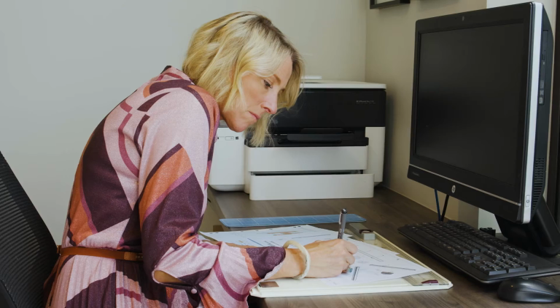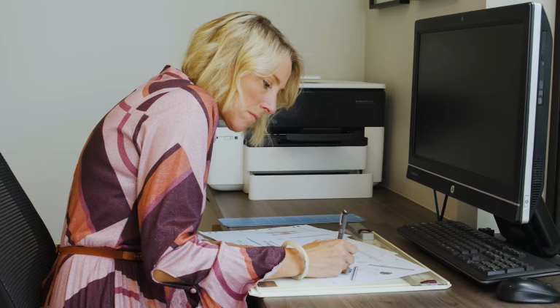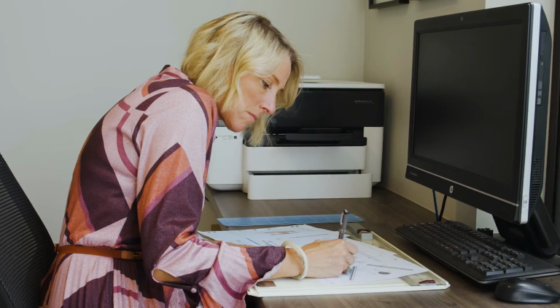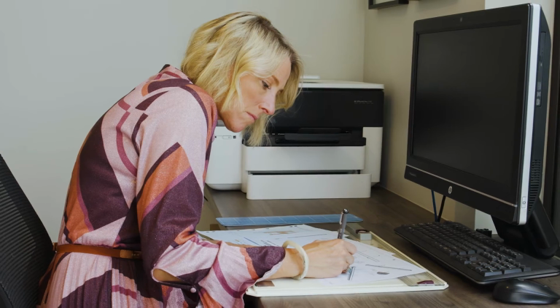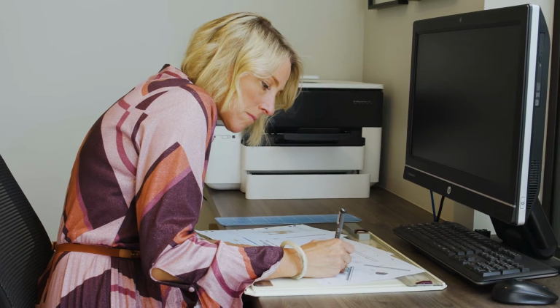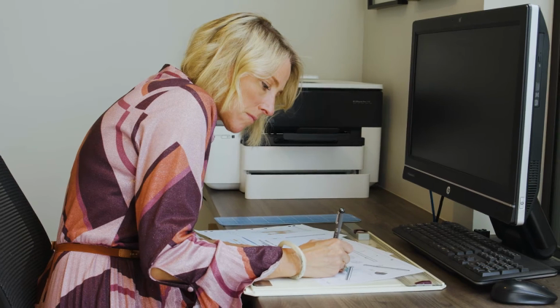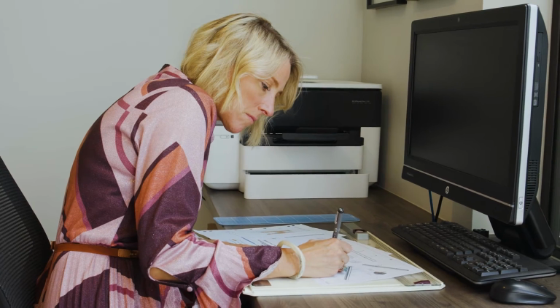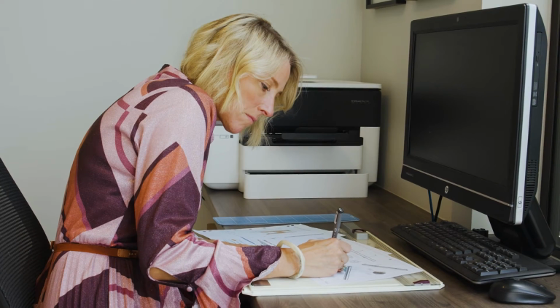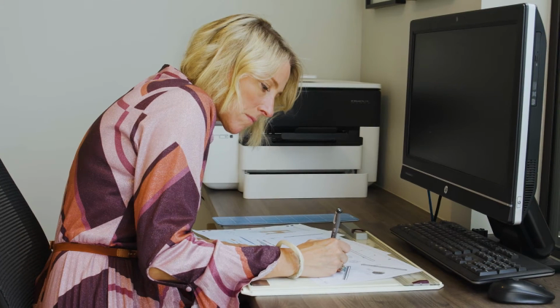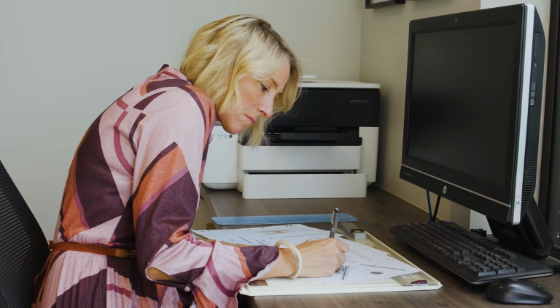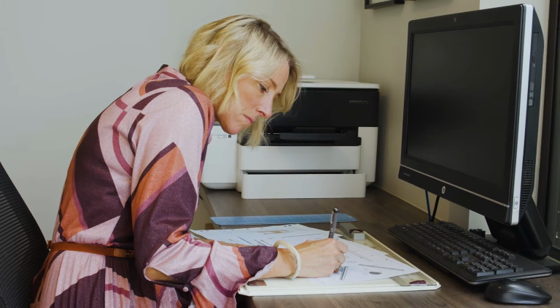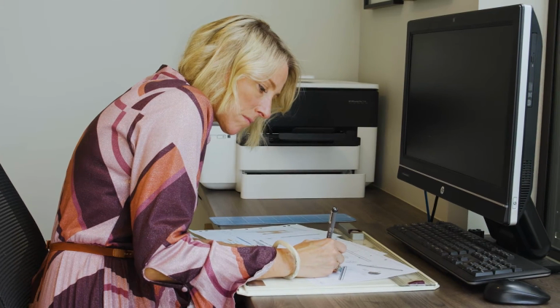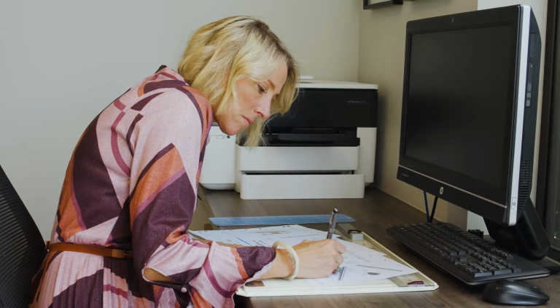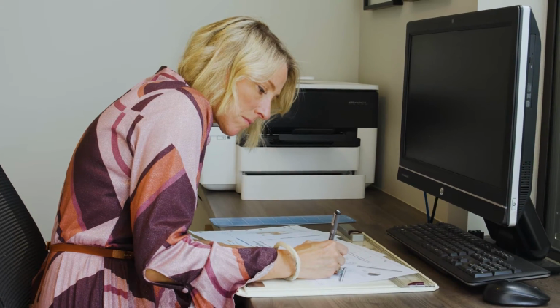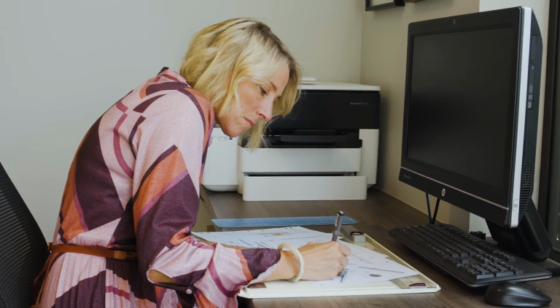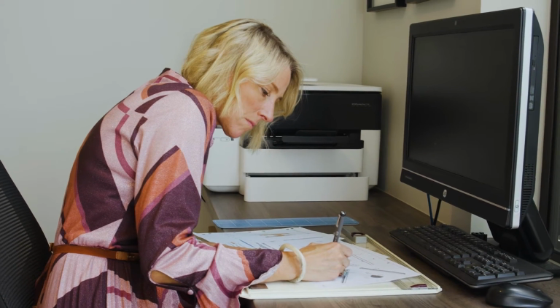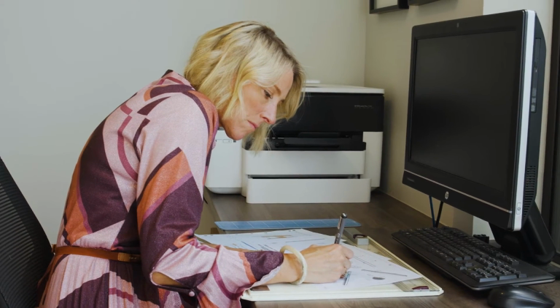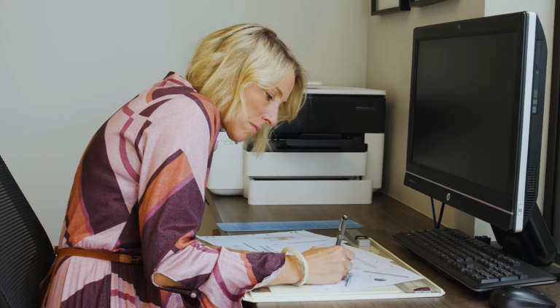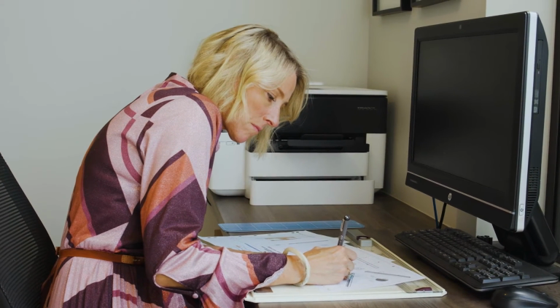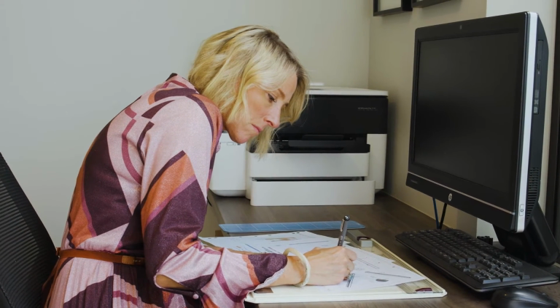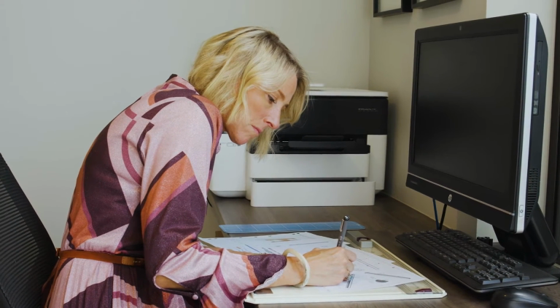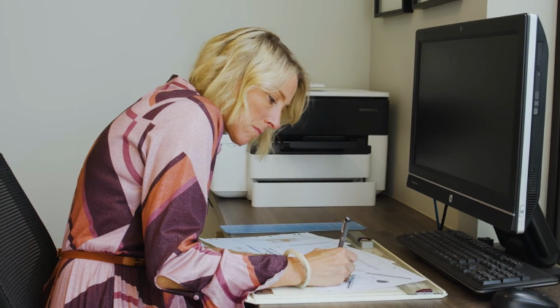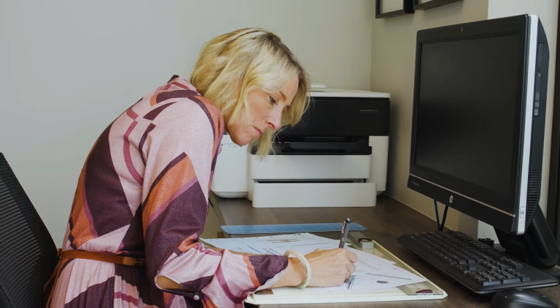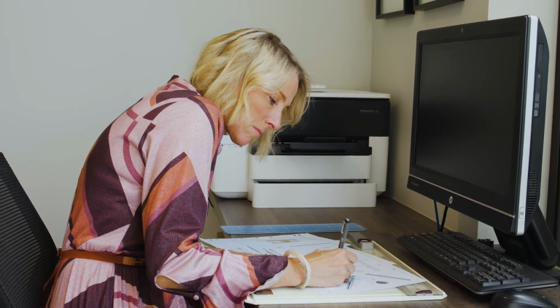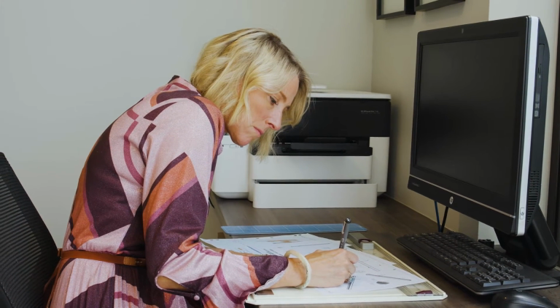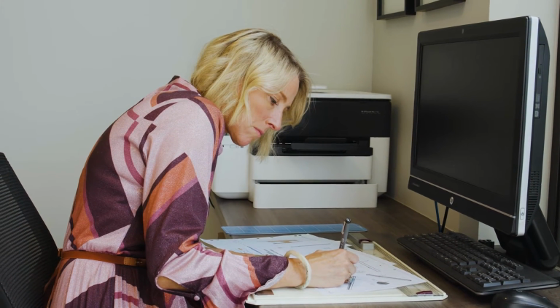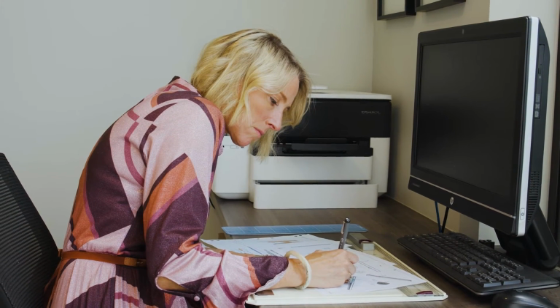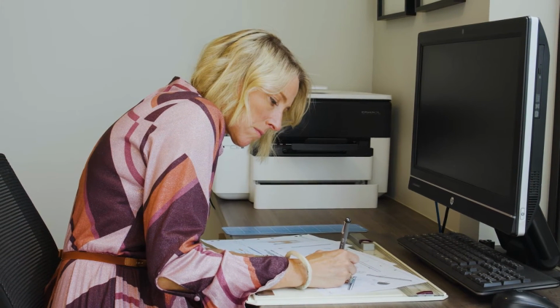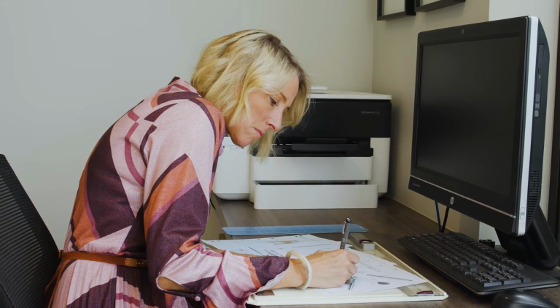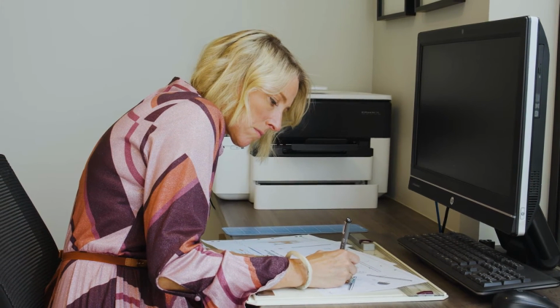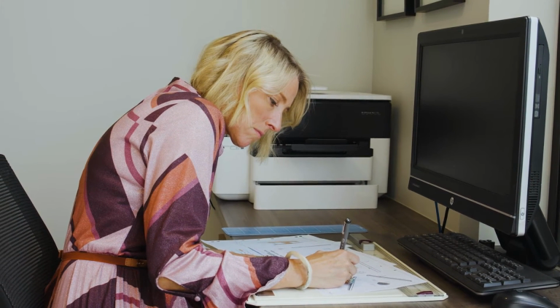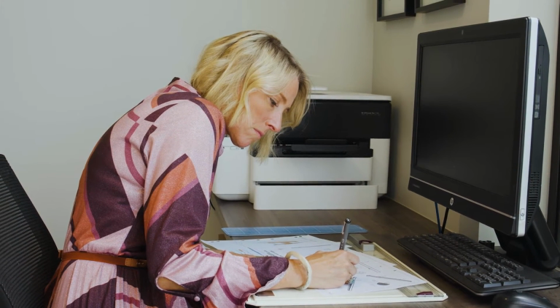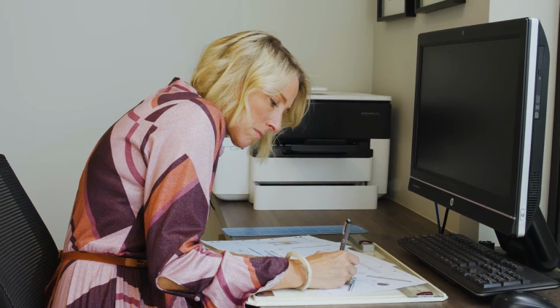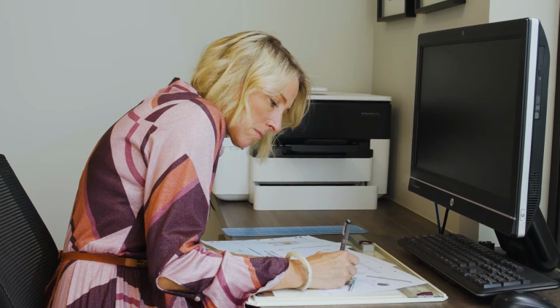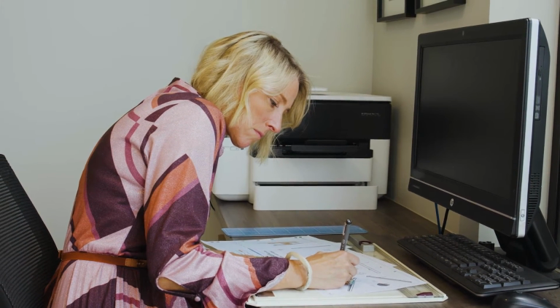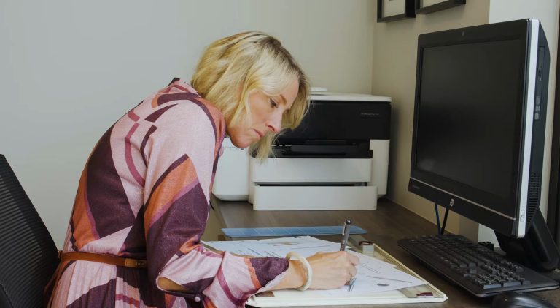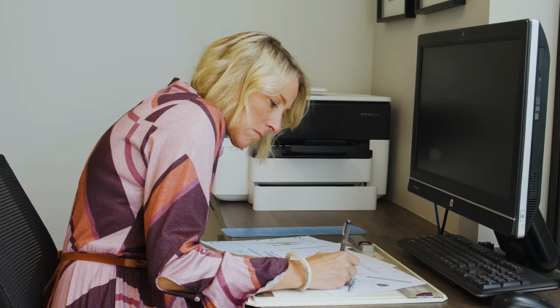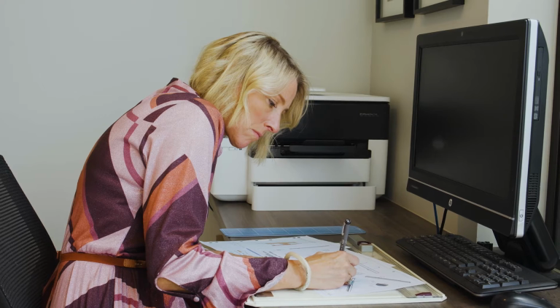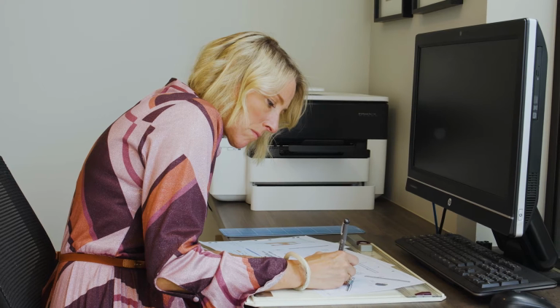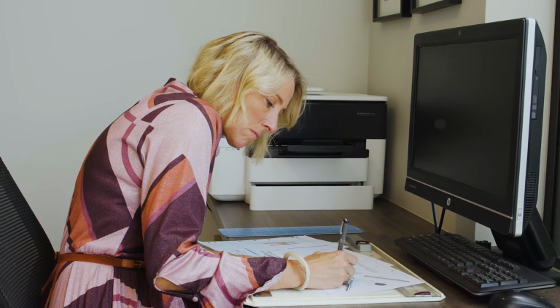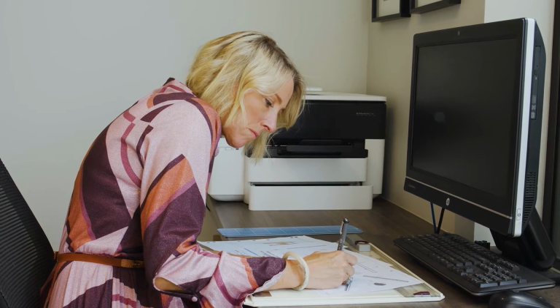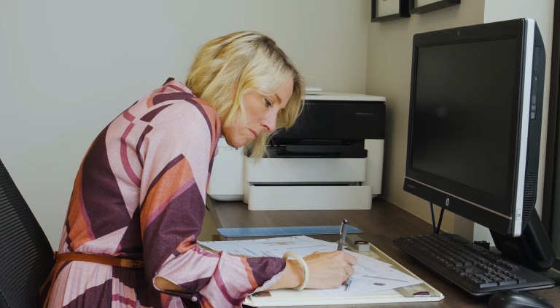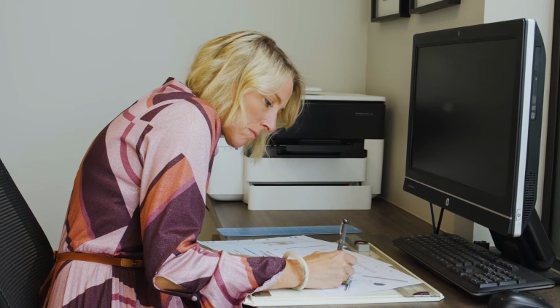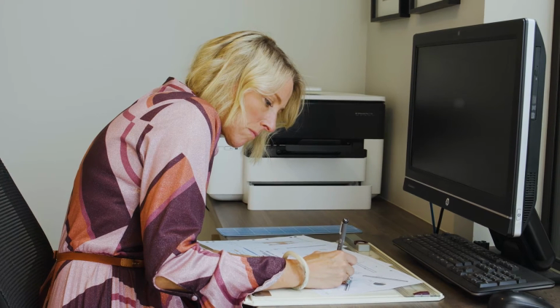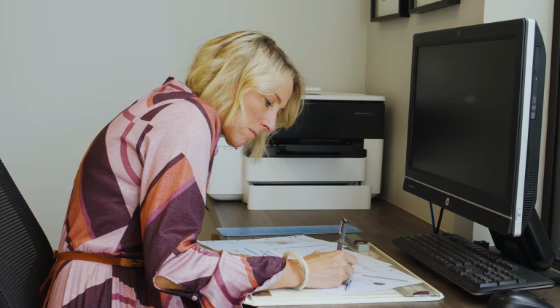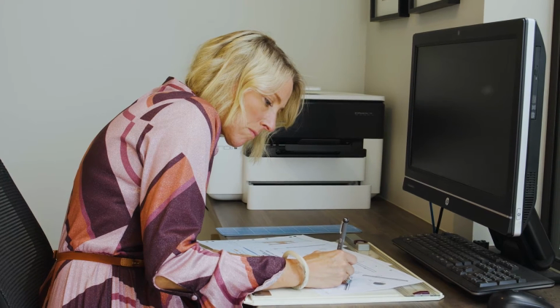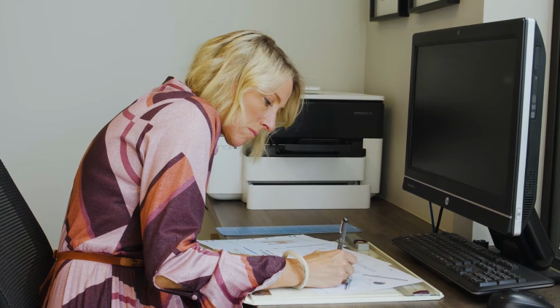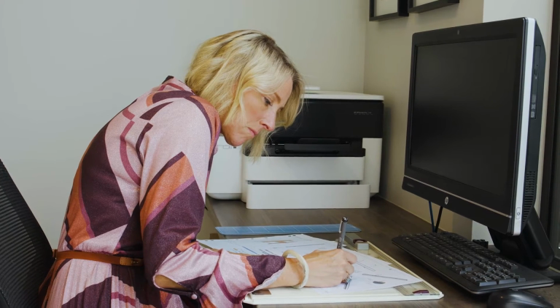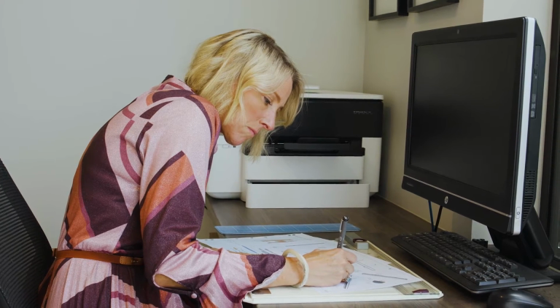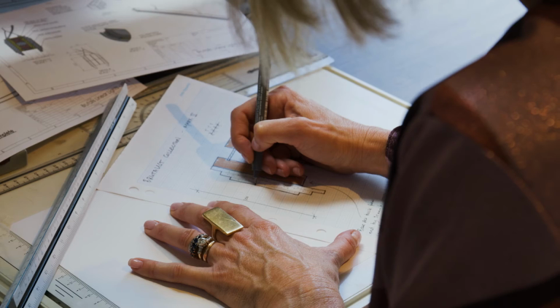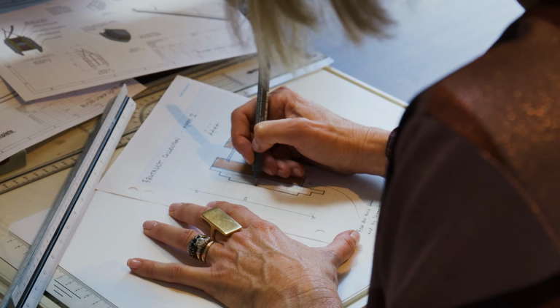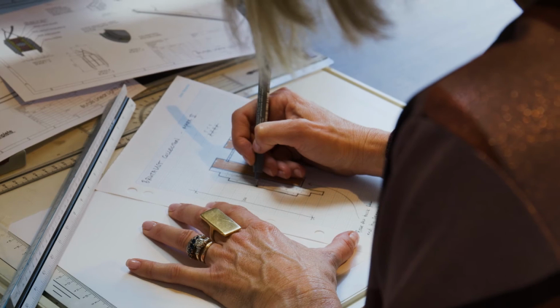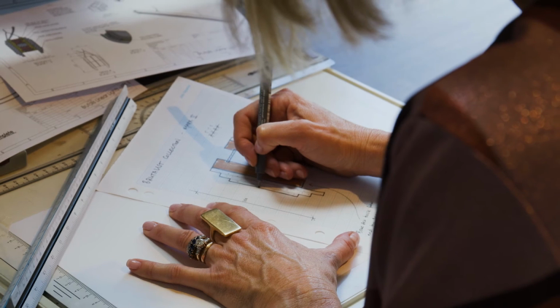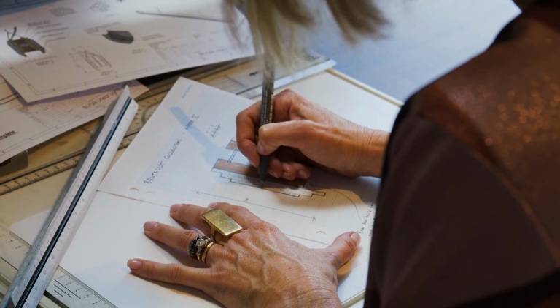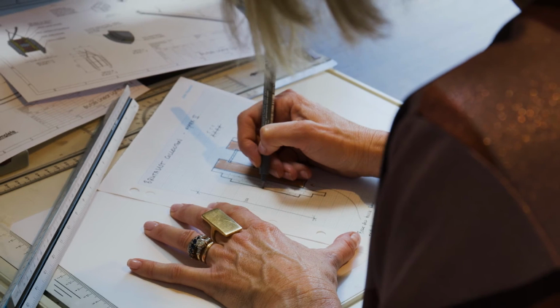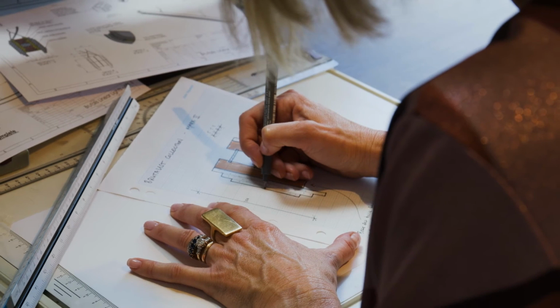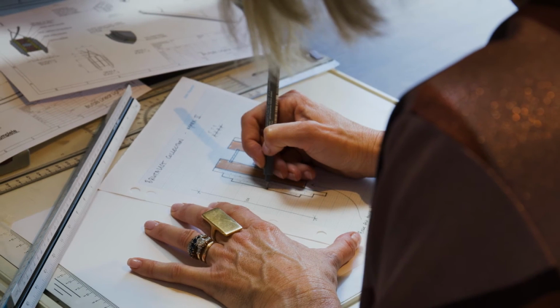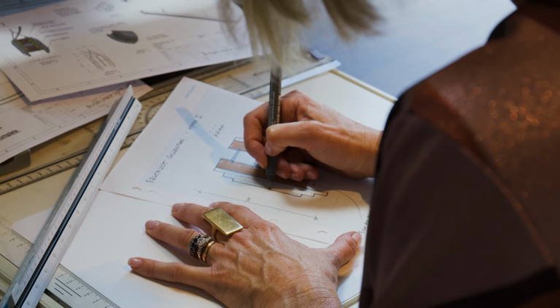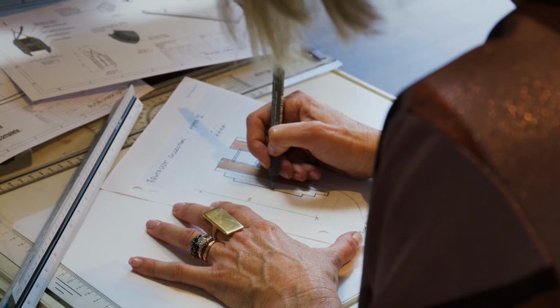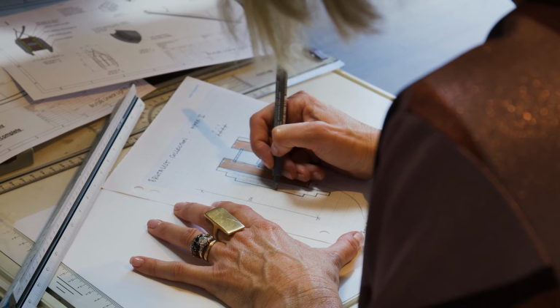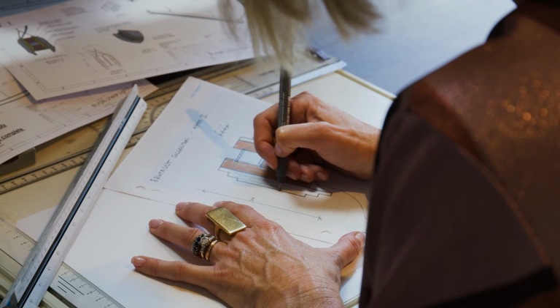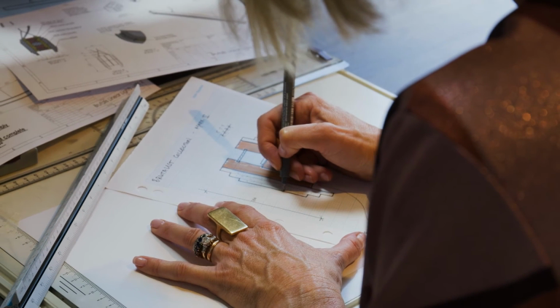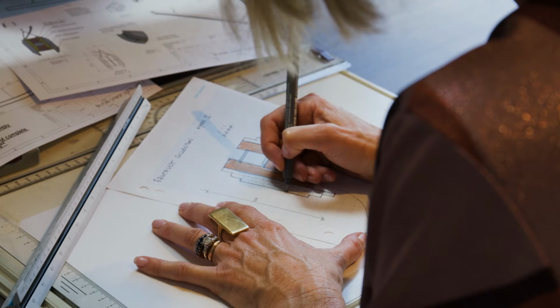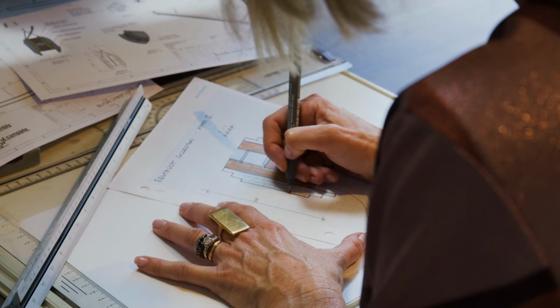Inspirations for my design come from all over the place, and then I set about sketching and then taking those to the manufacturer.